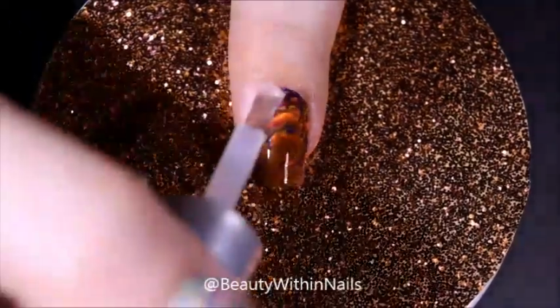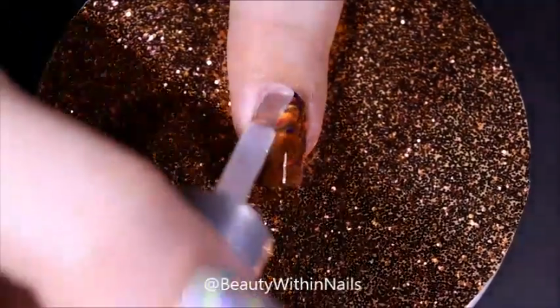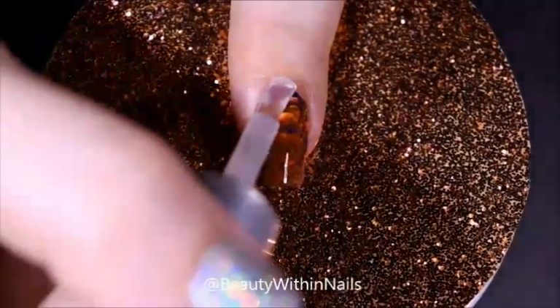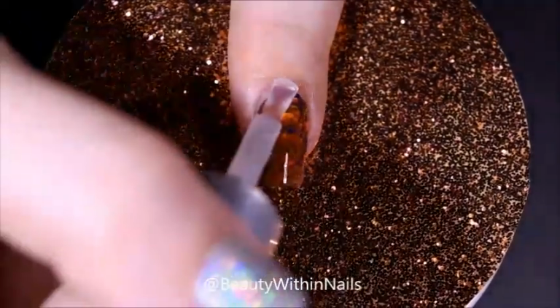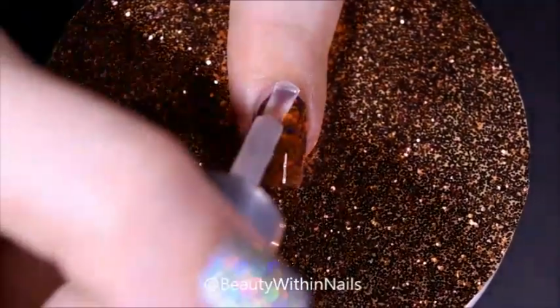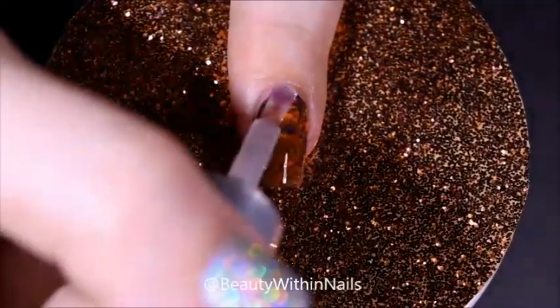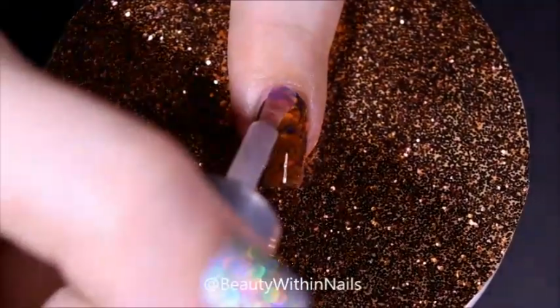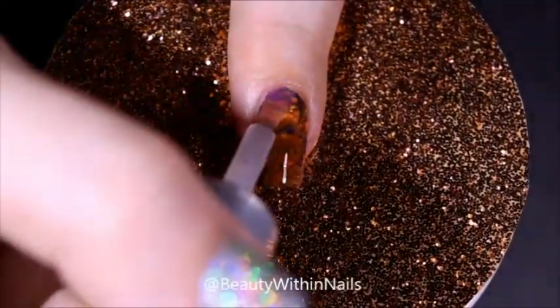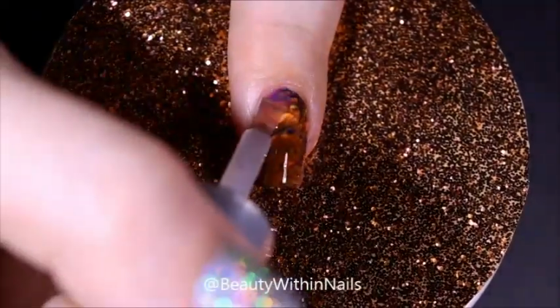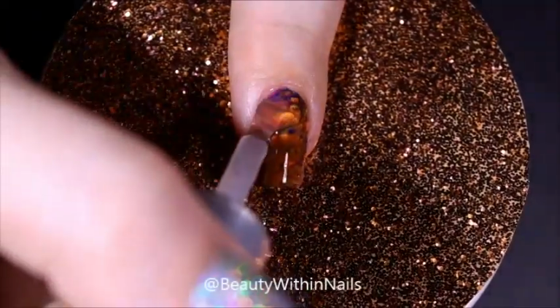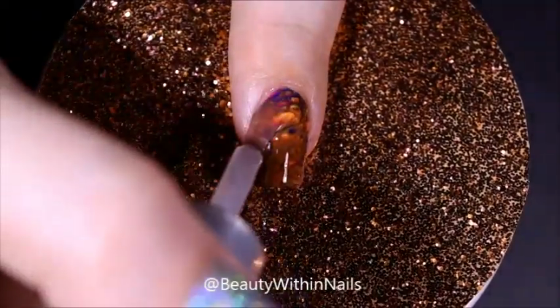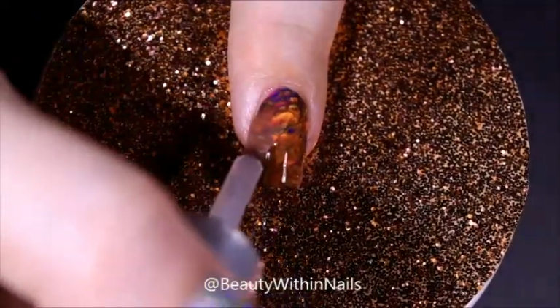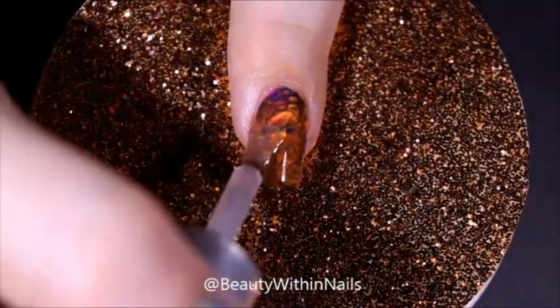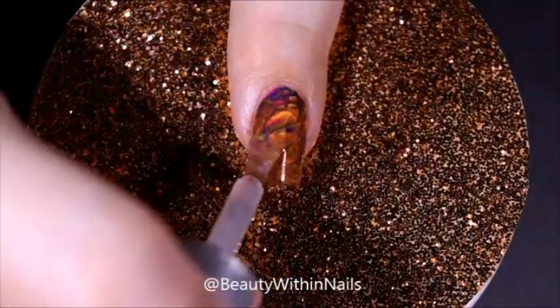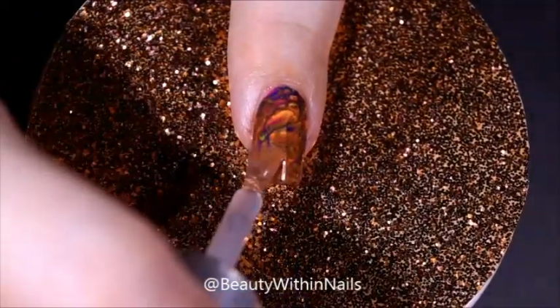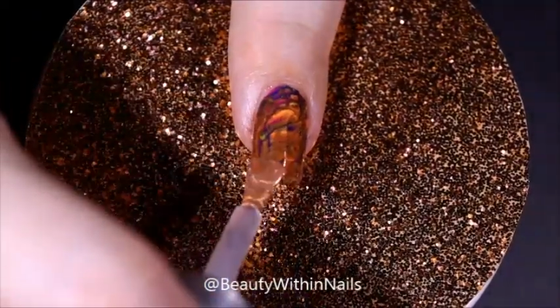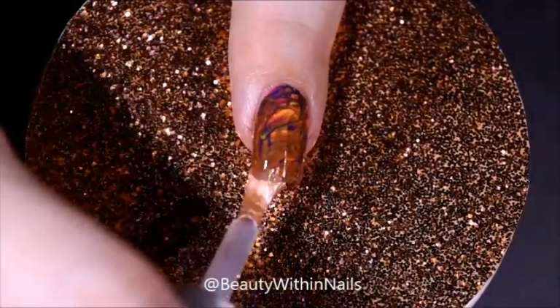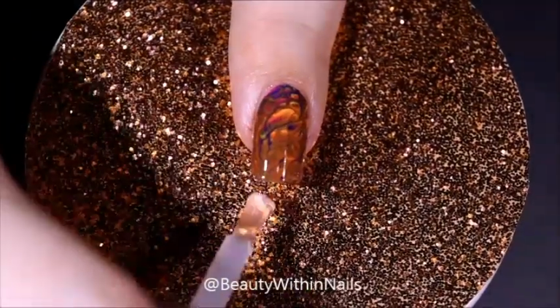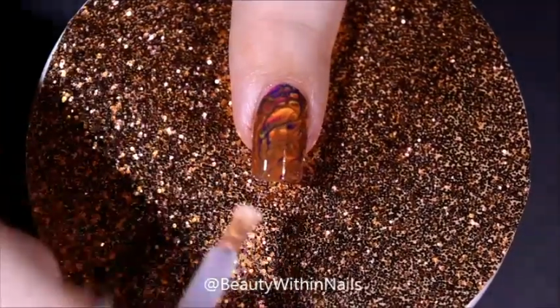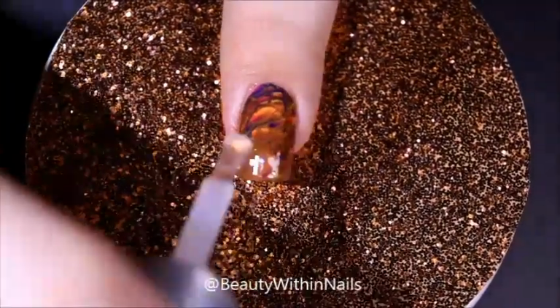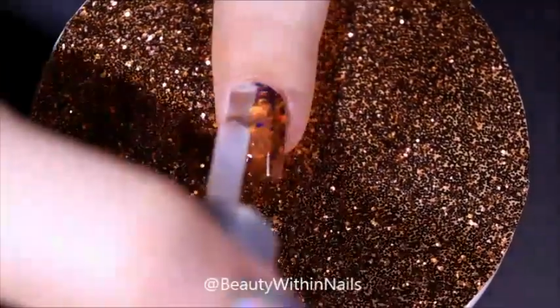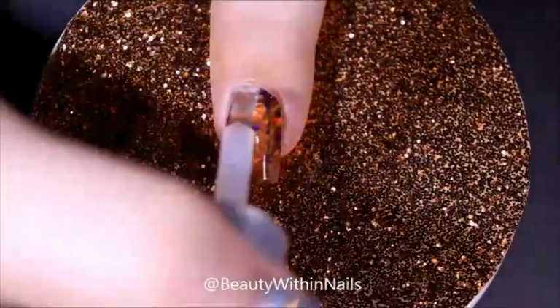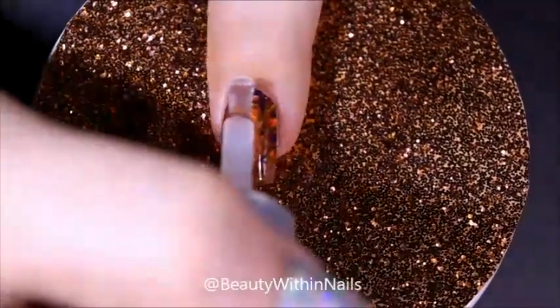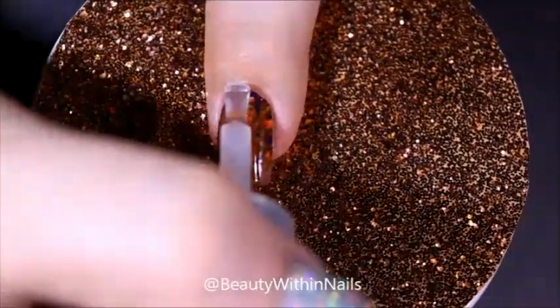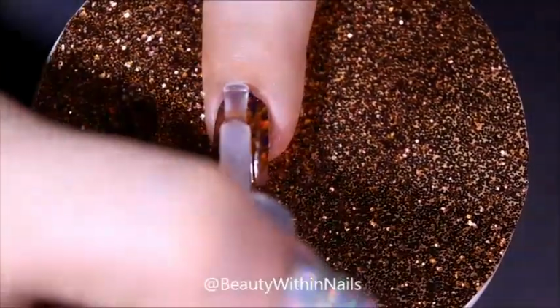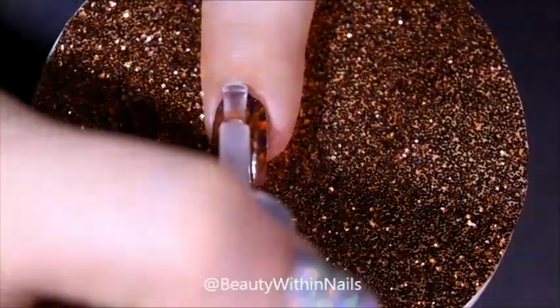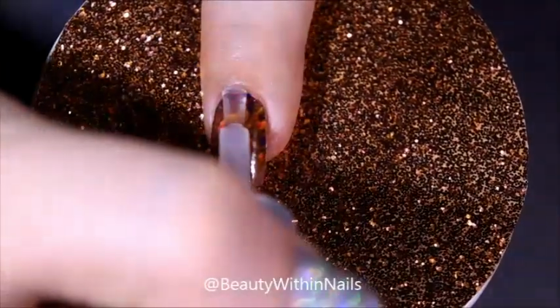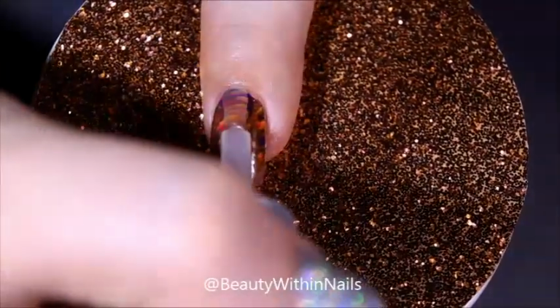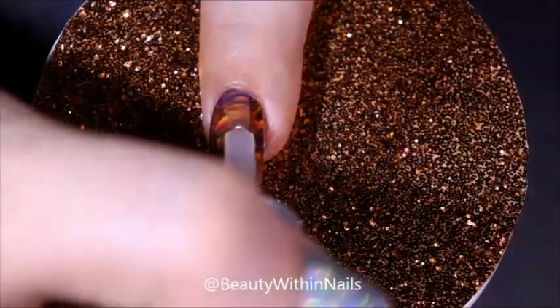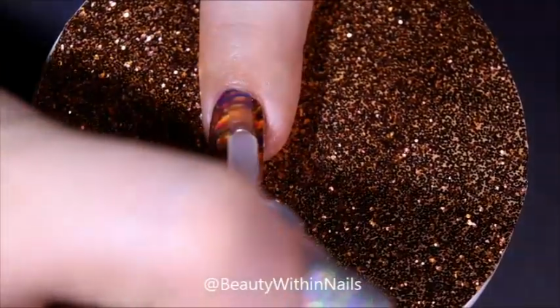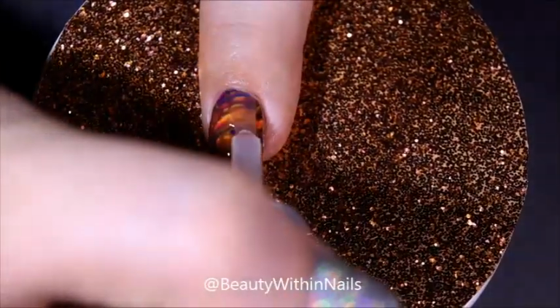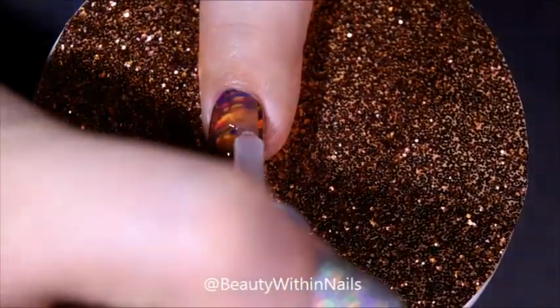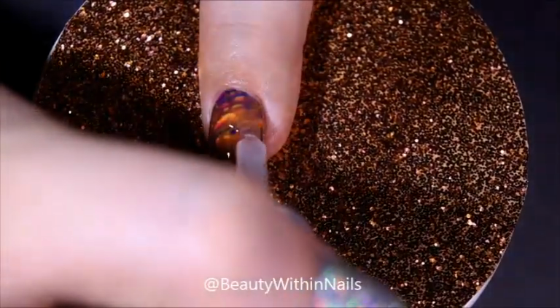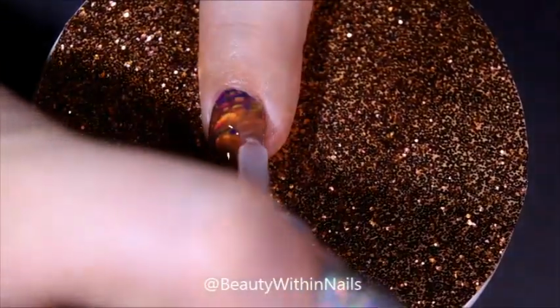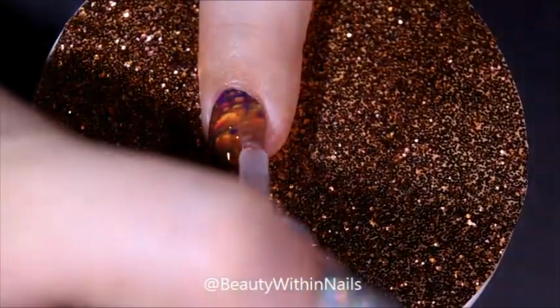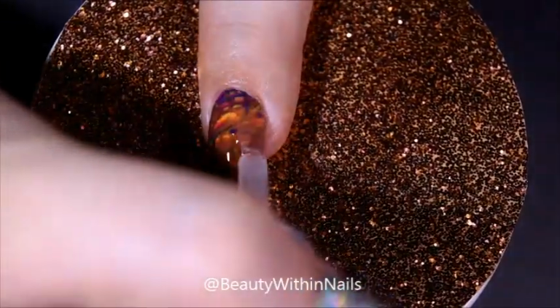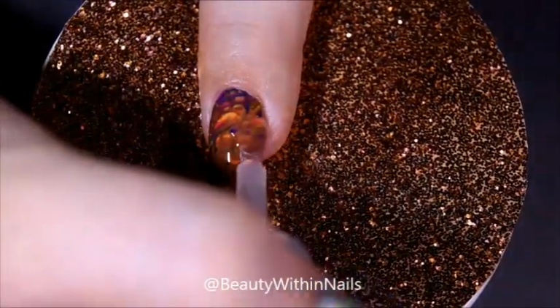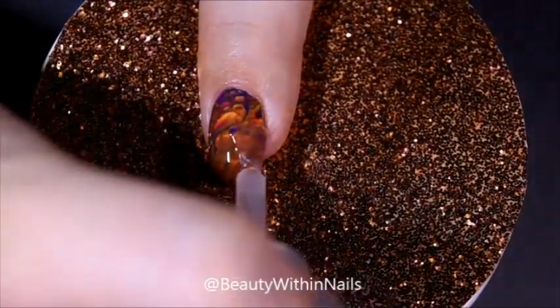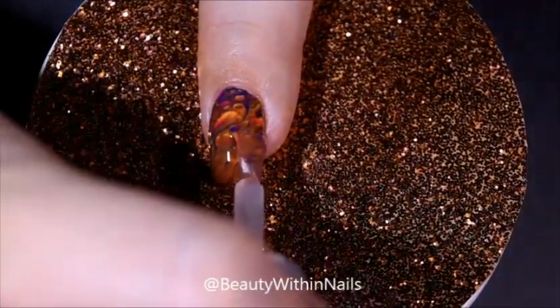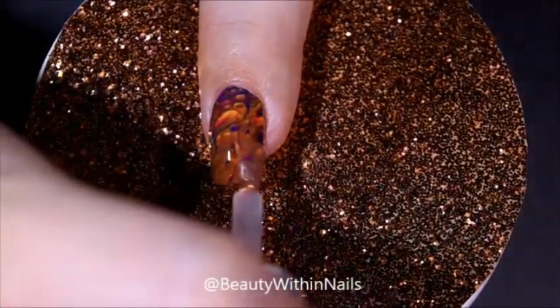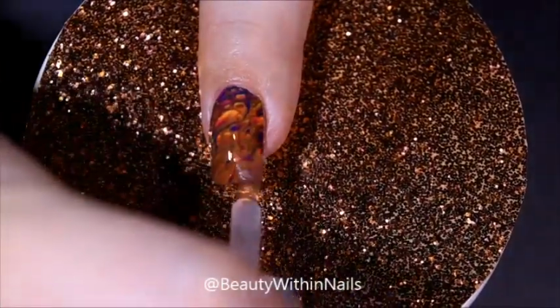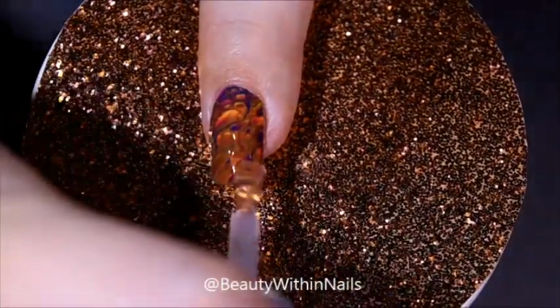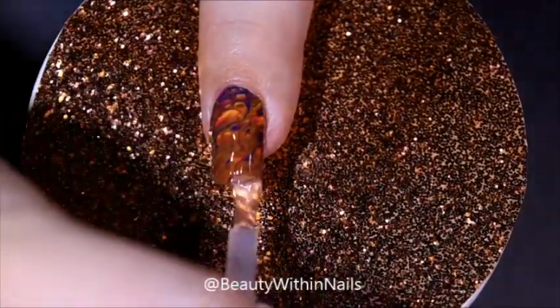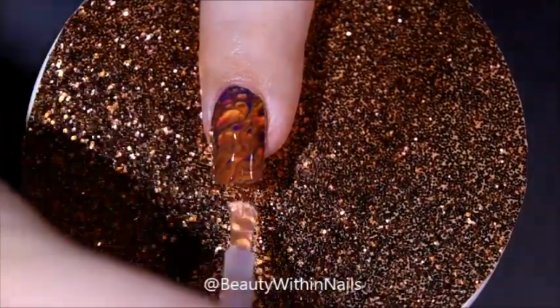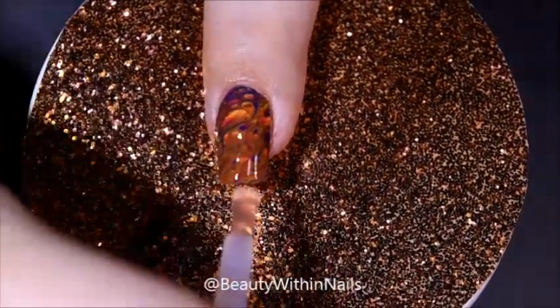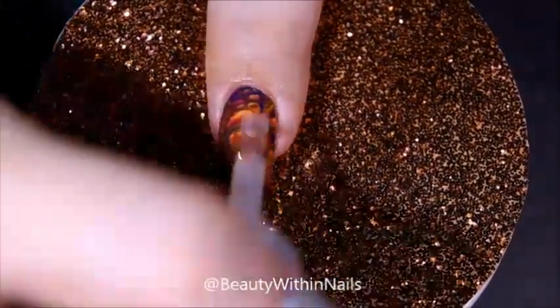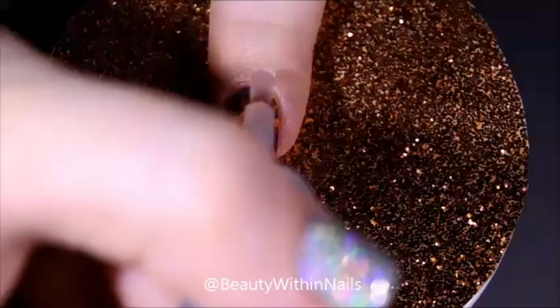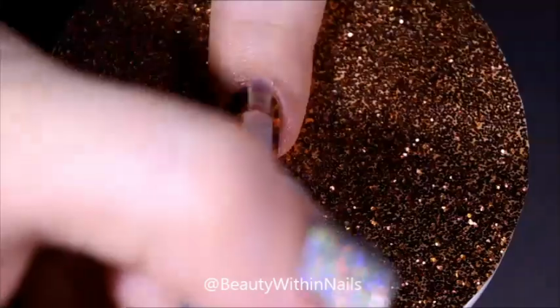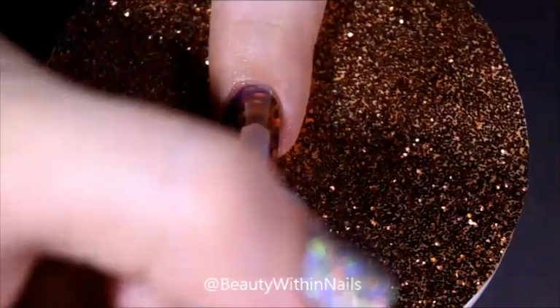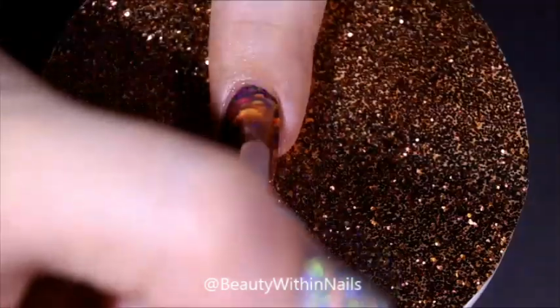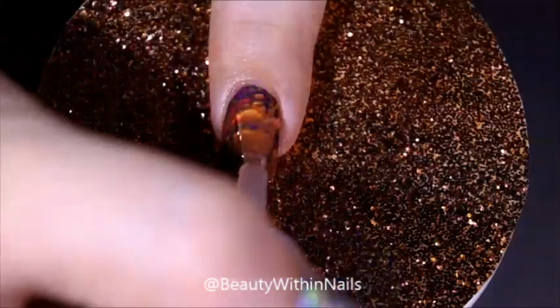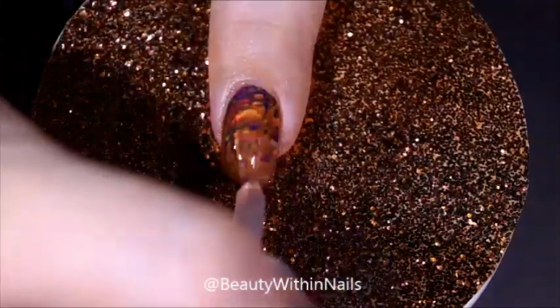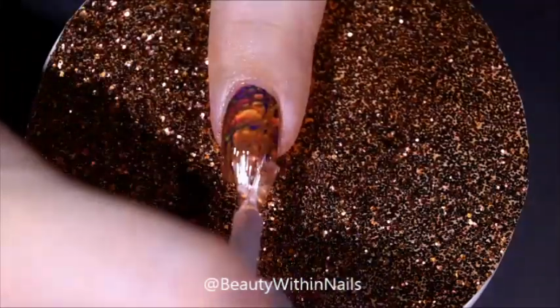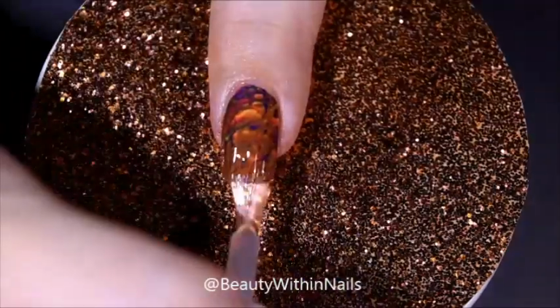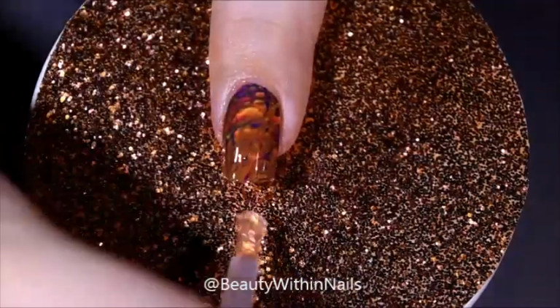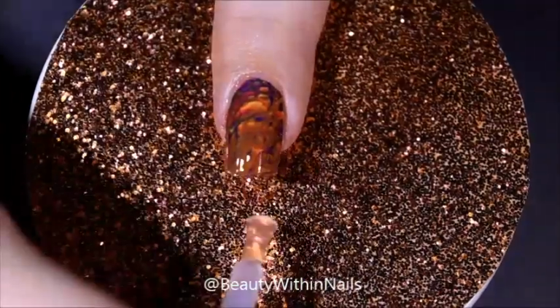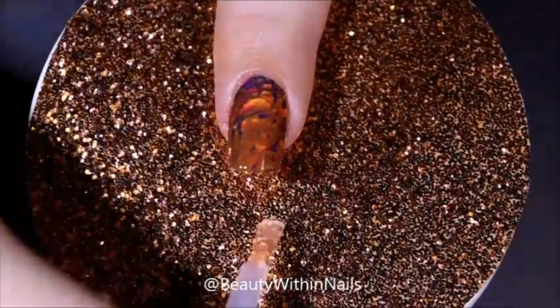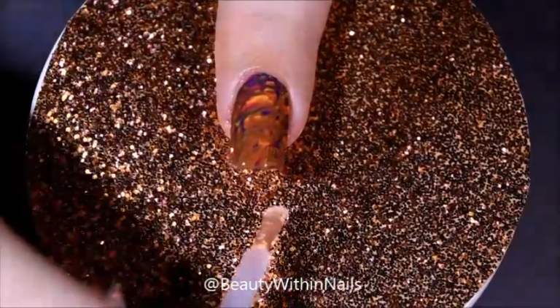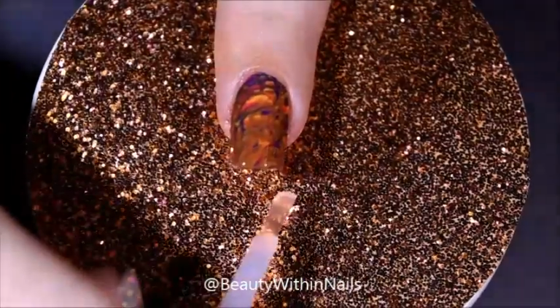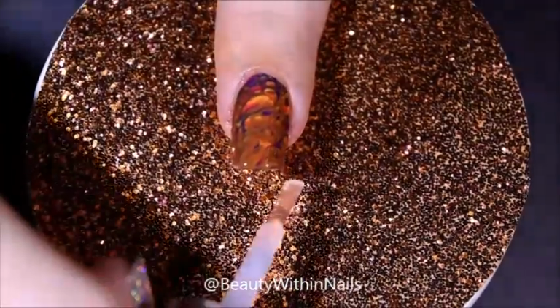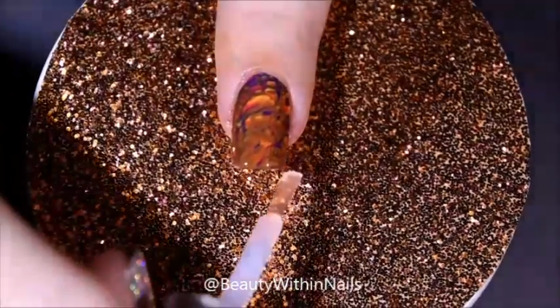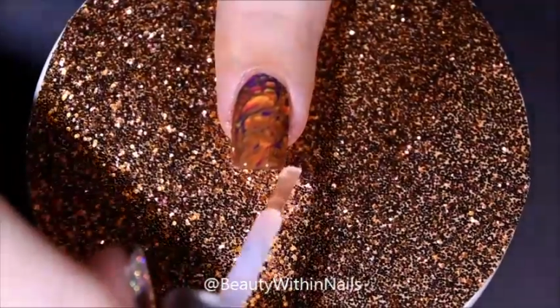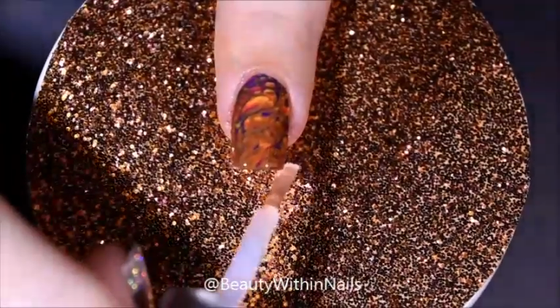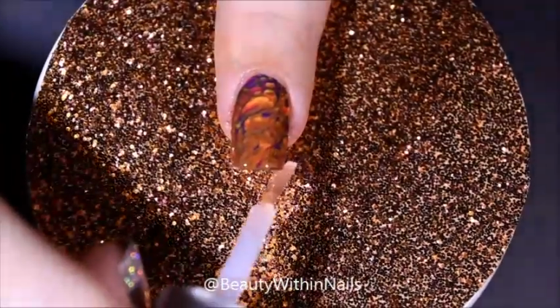Once I had everything in place, I went in with a bead of top coat. This is Super Chic Lacquer in liquid marble top coat.